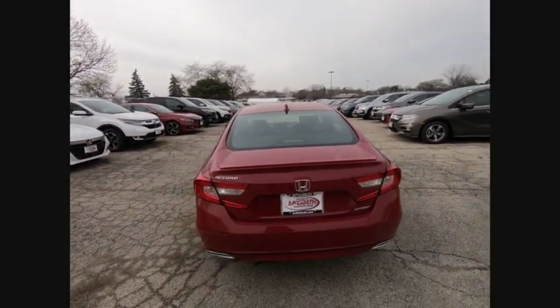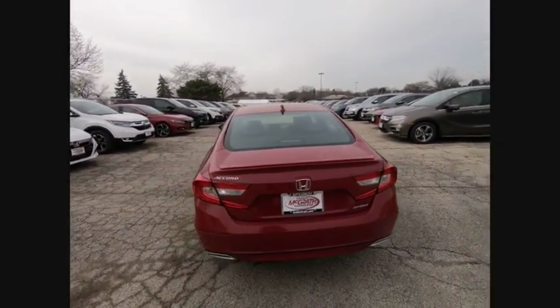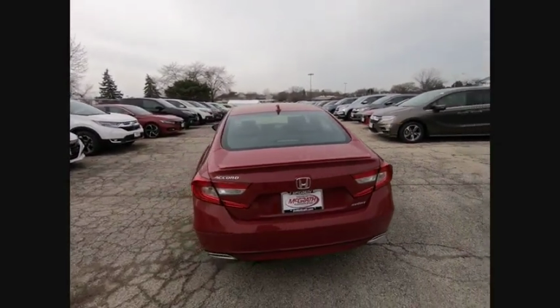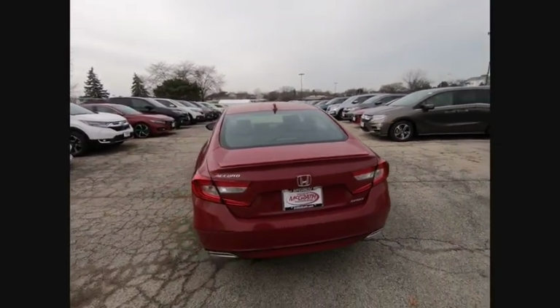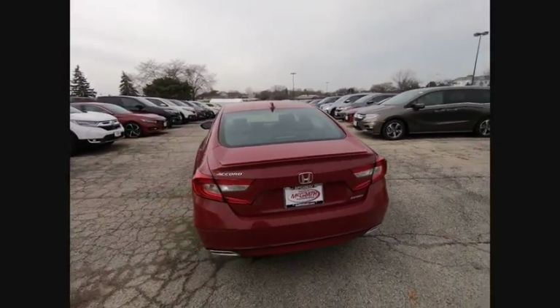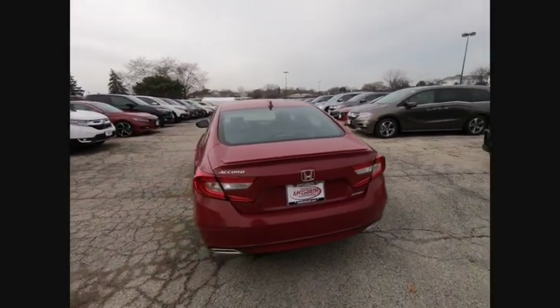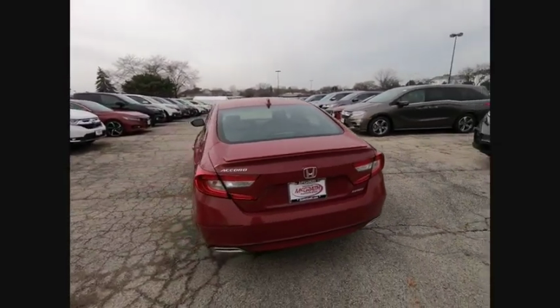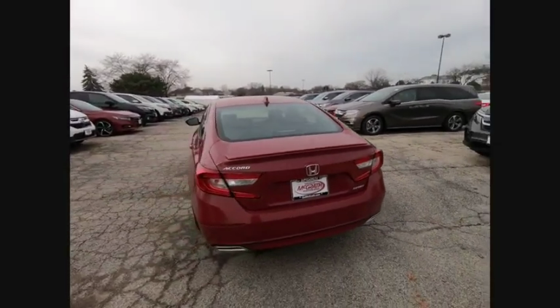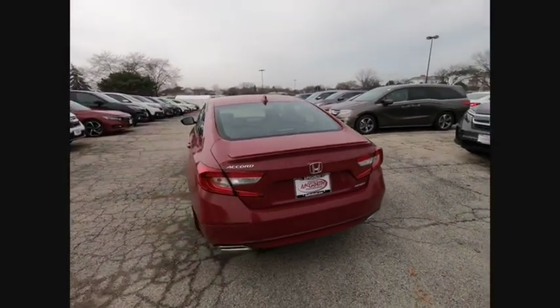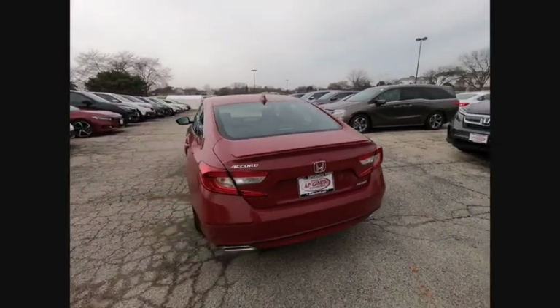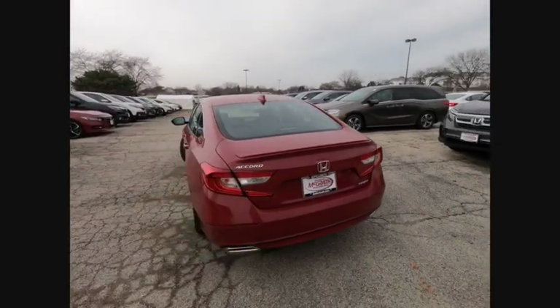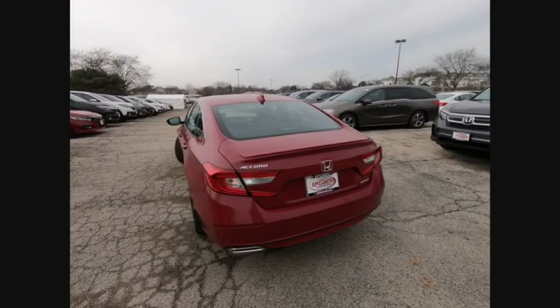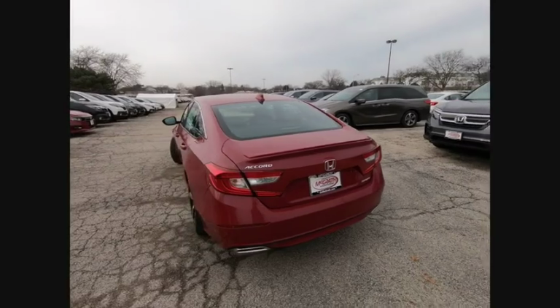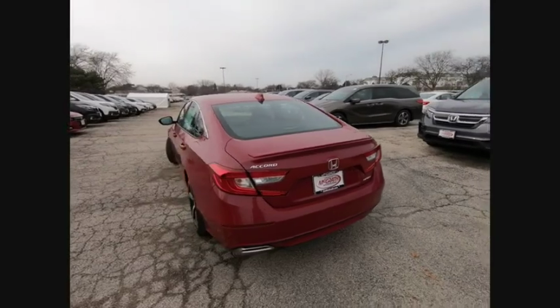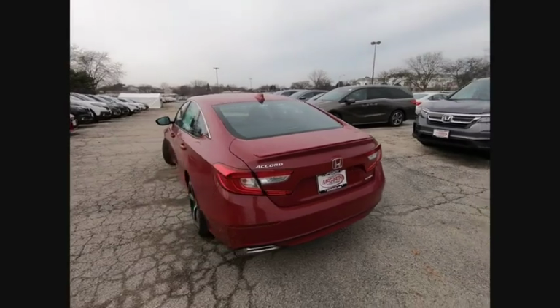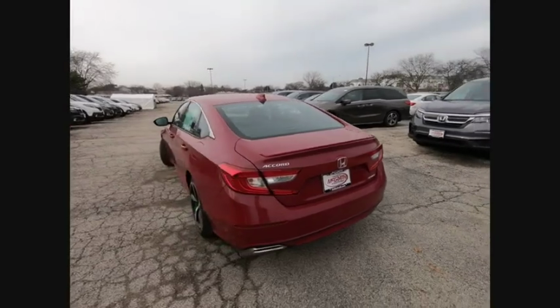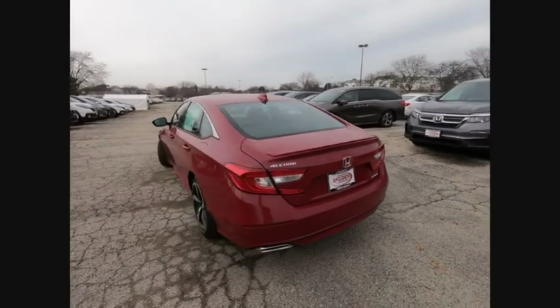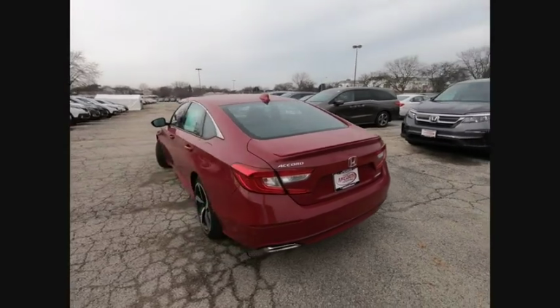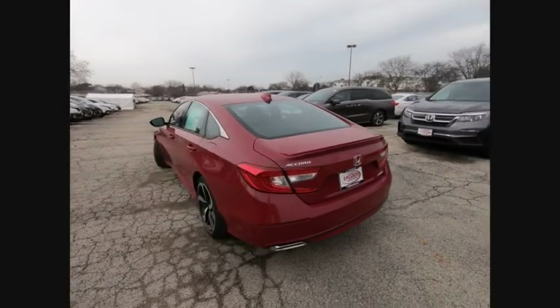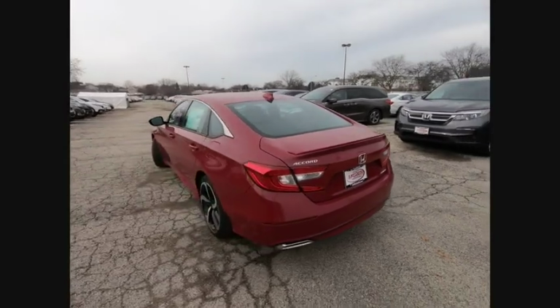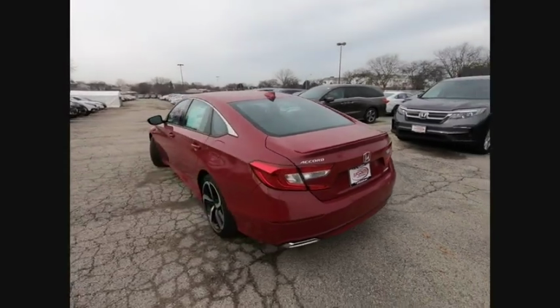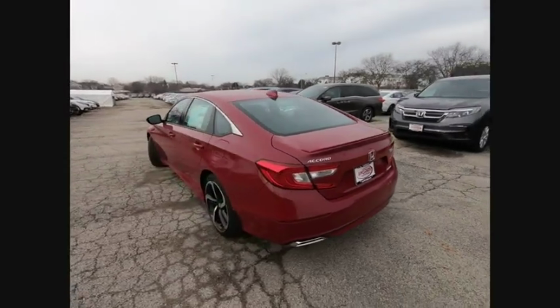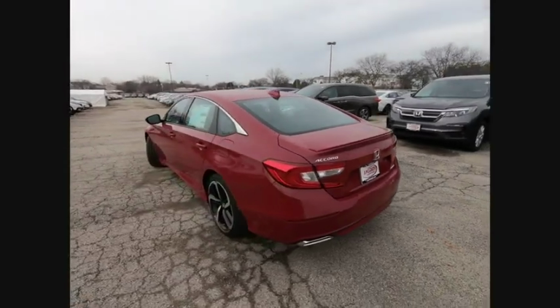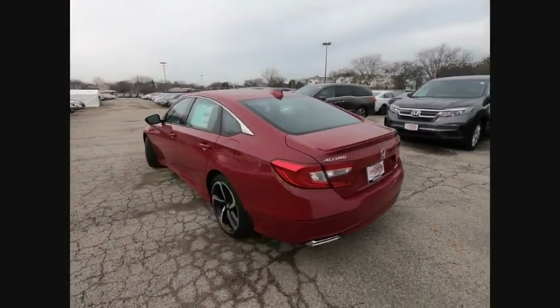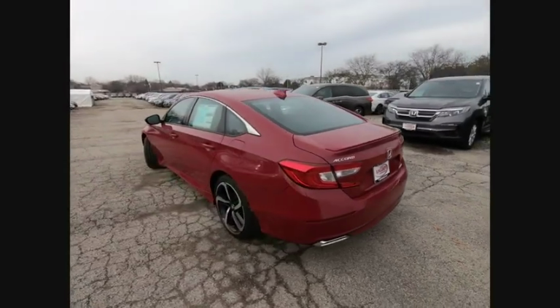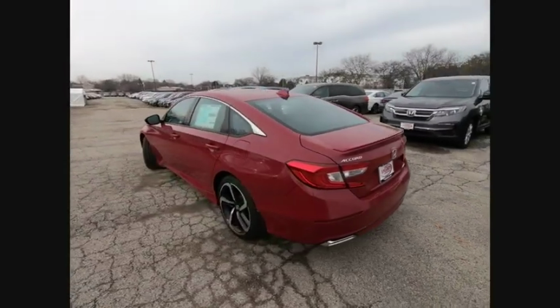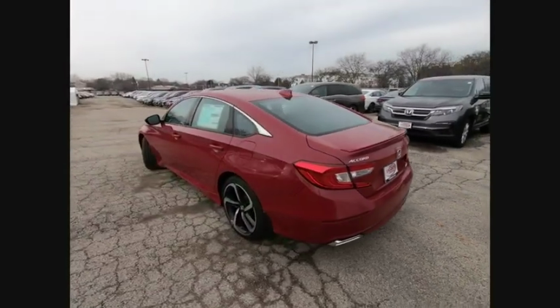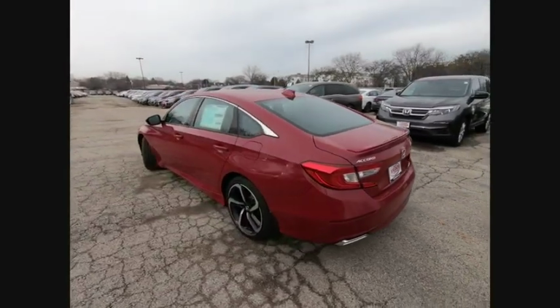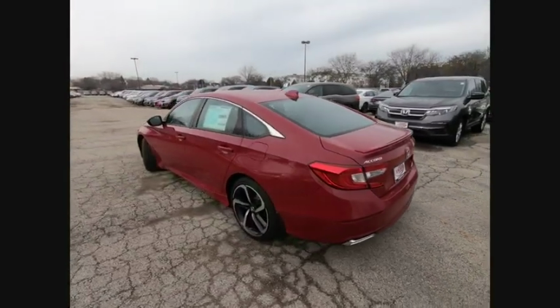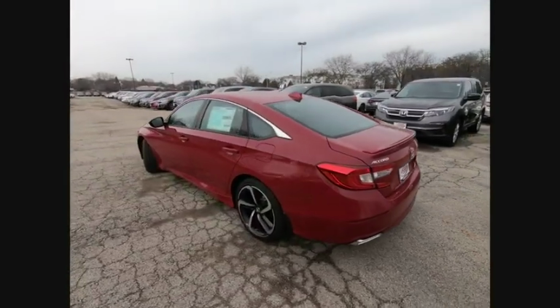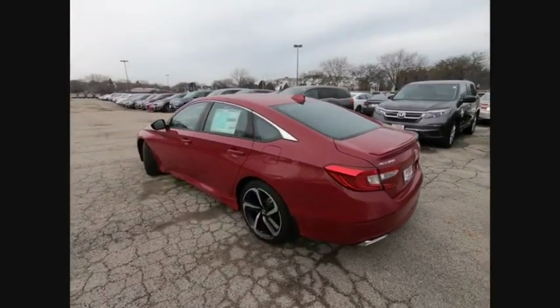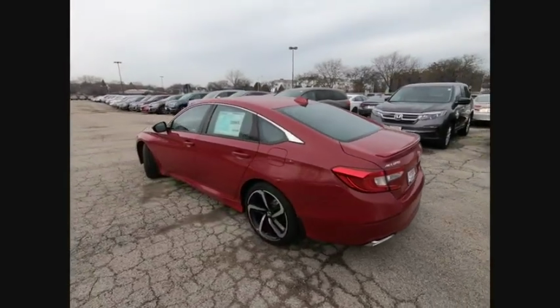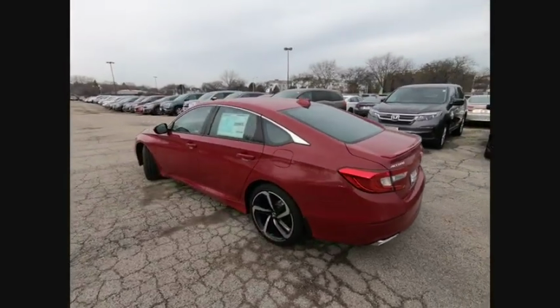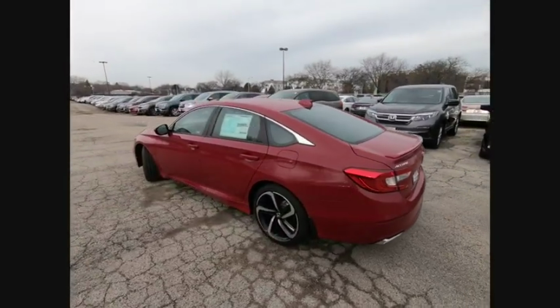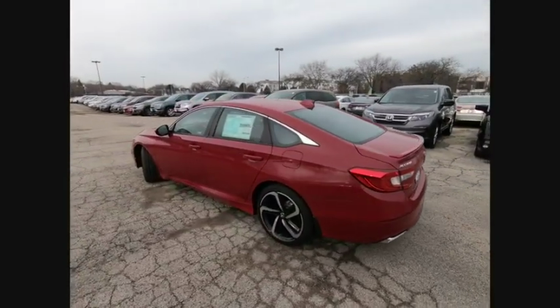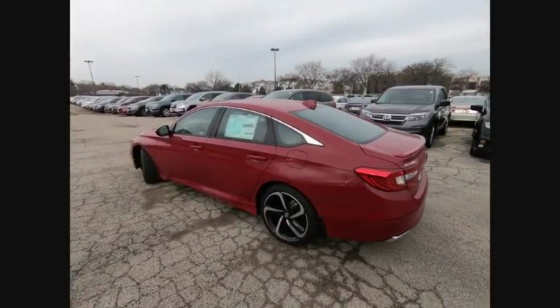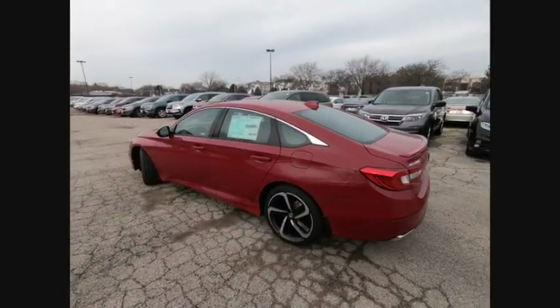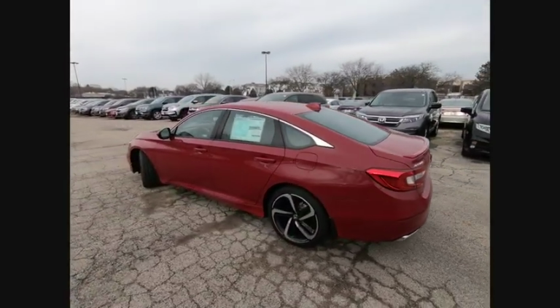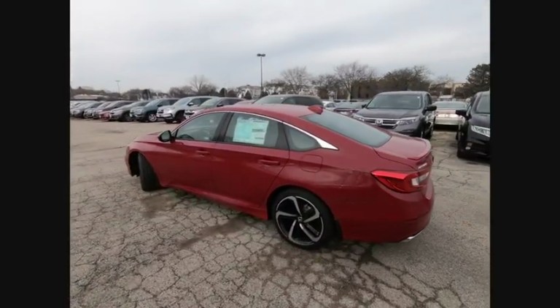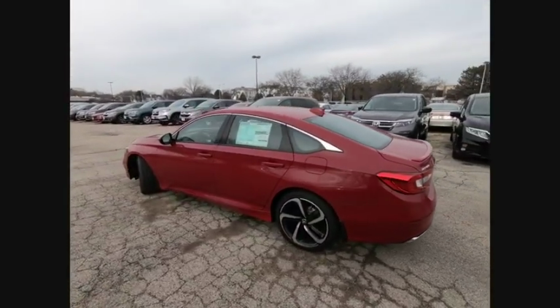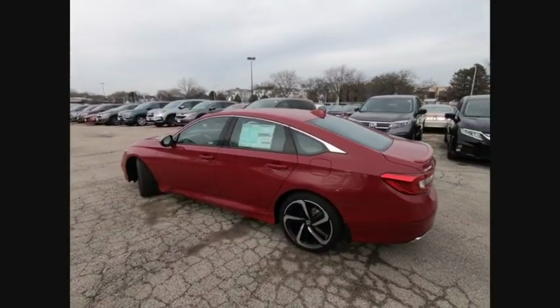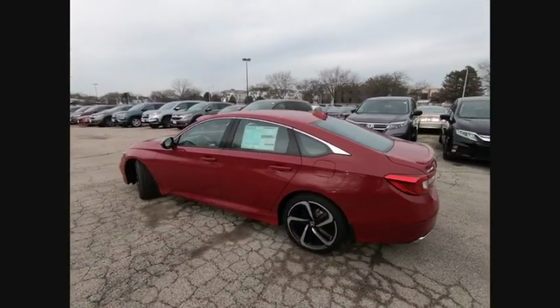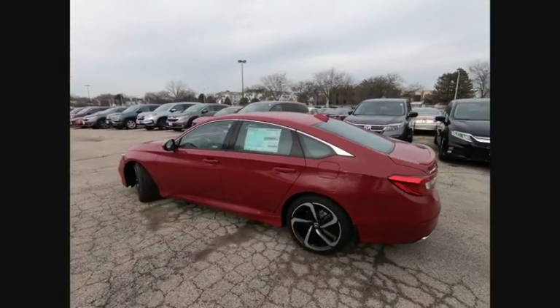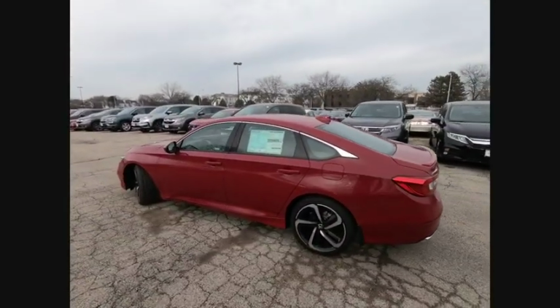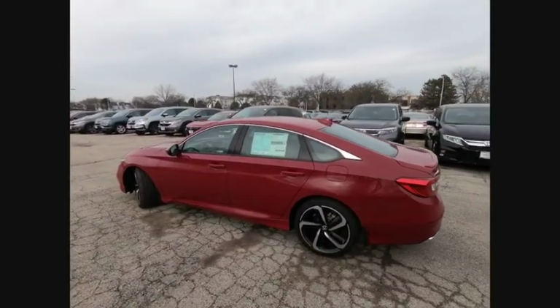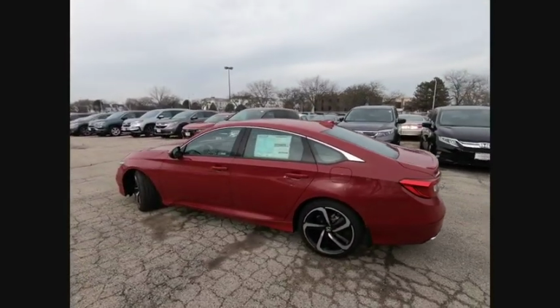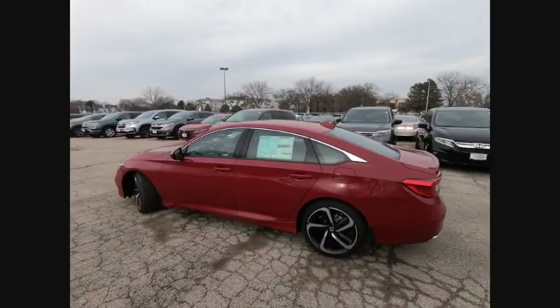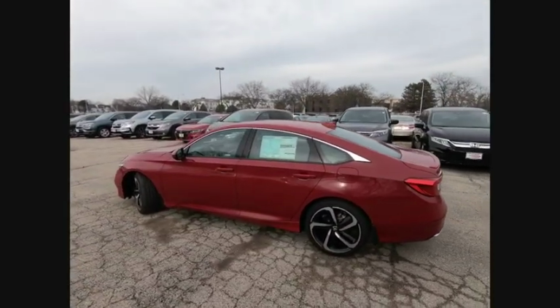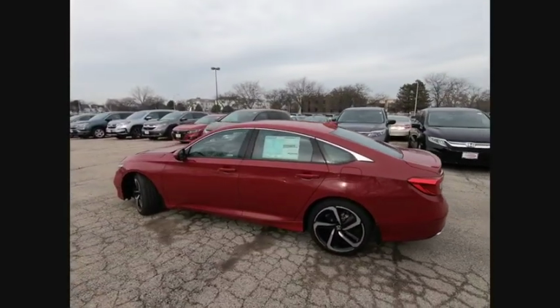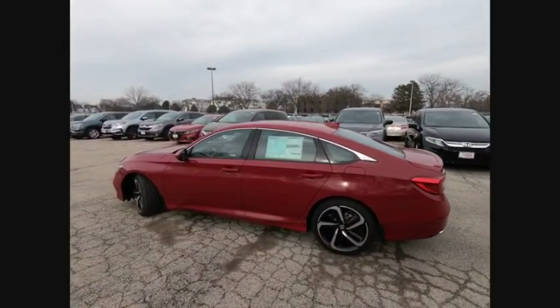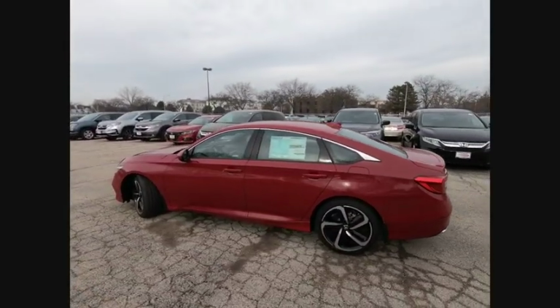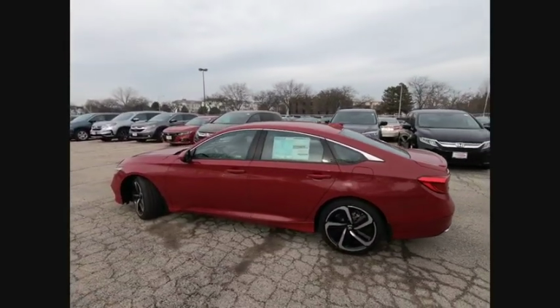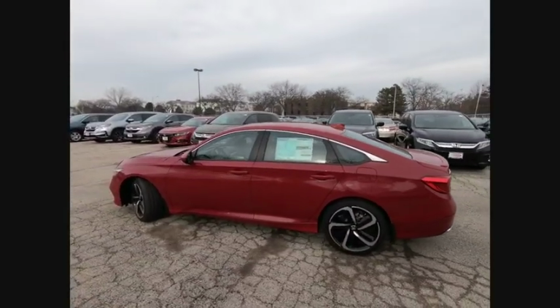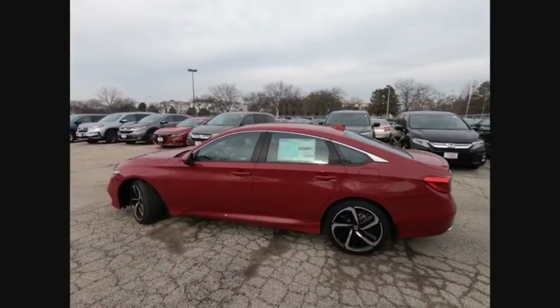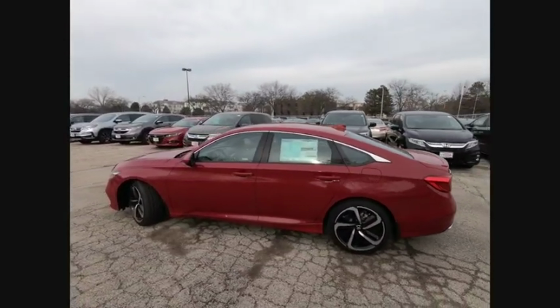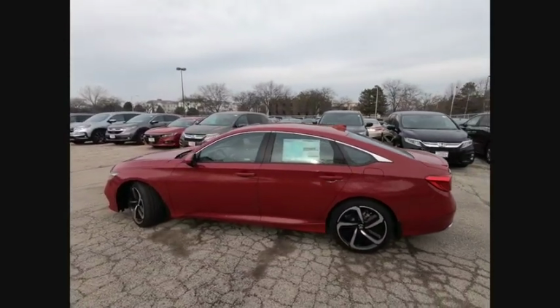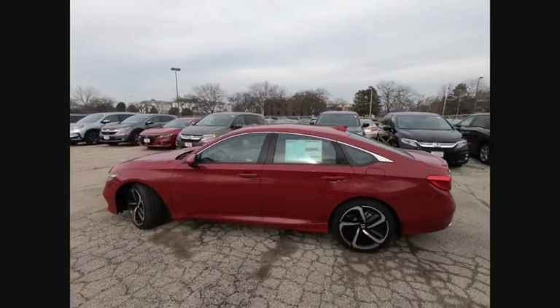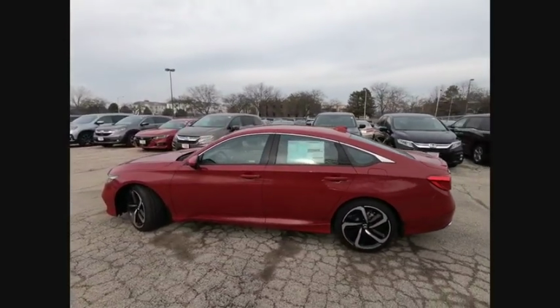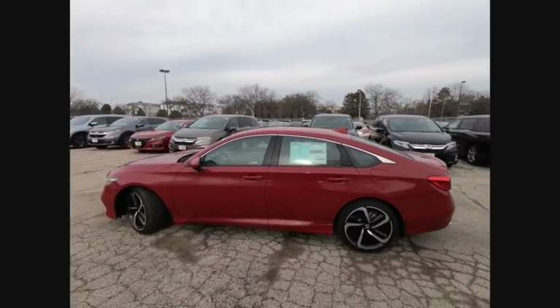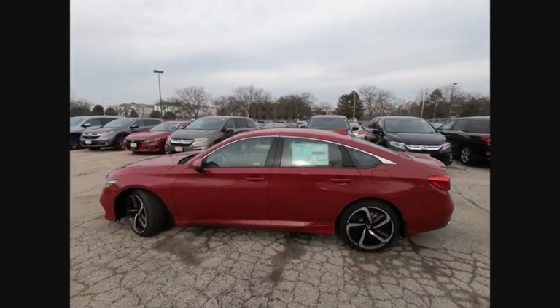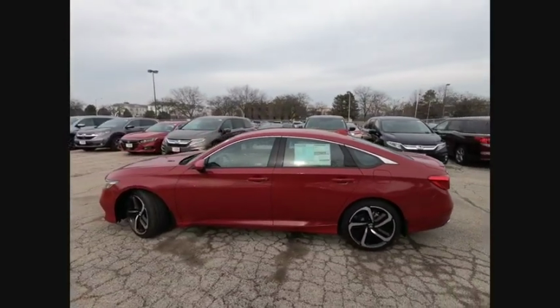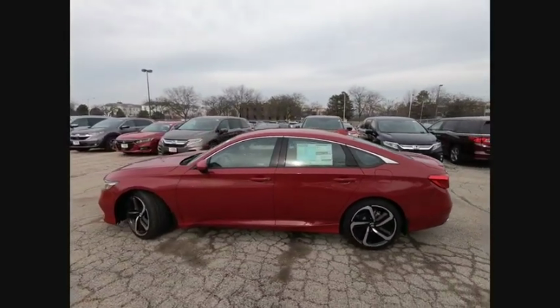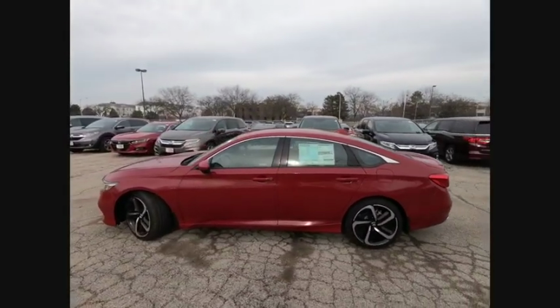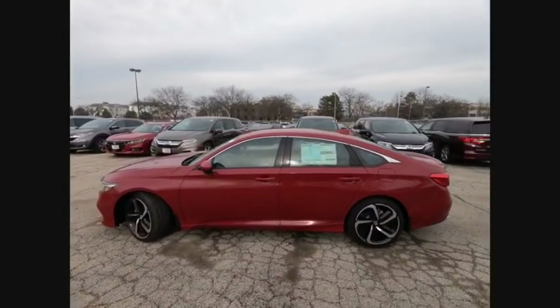Stability control, leather wrapped steering wheel, Bluetooth, power steering. Your new ride is just a phone call away.